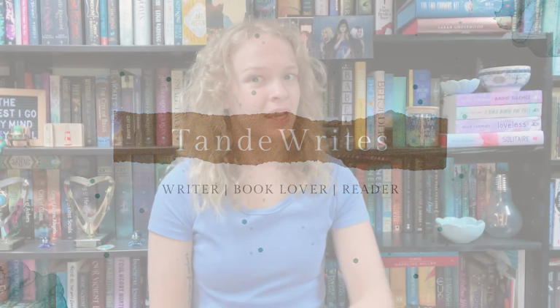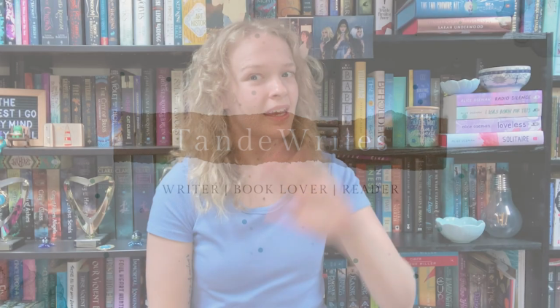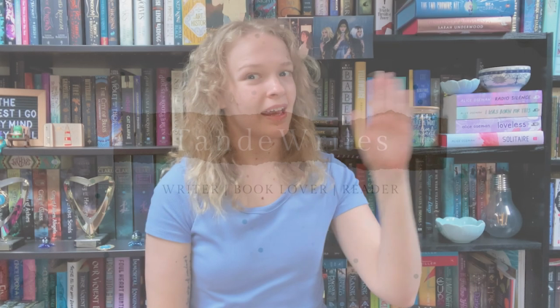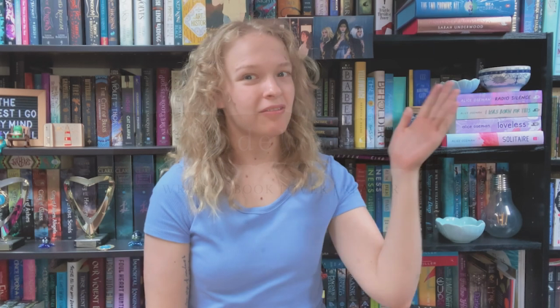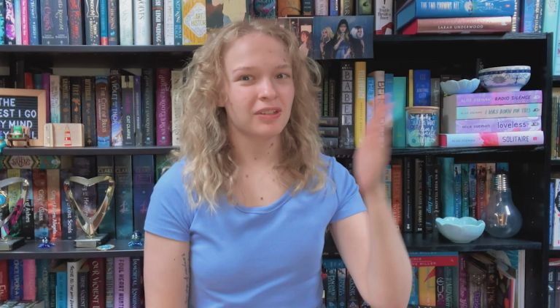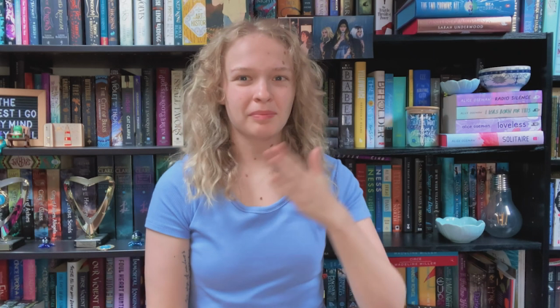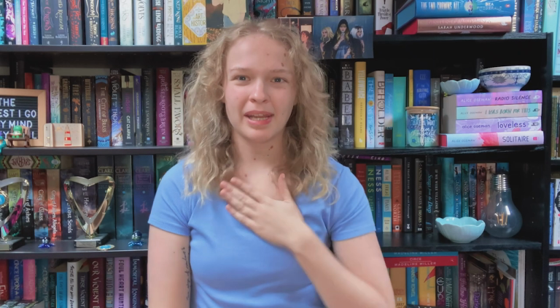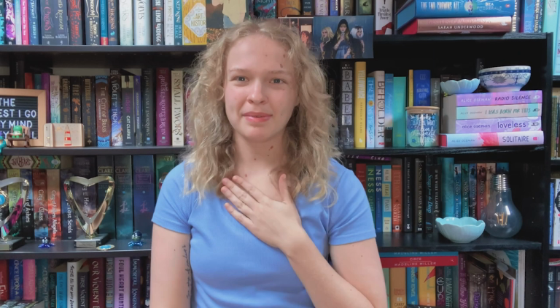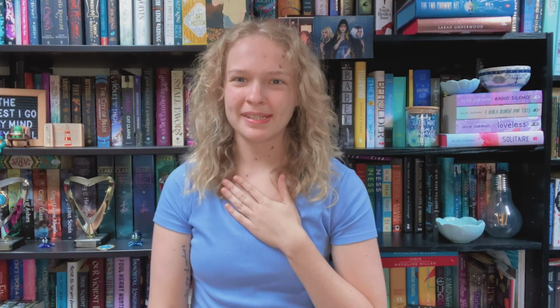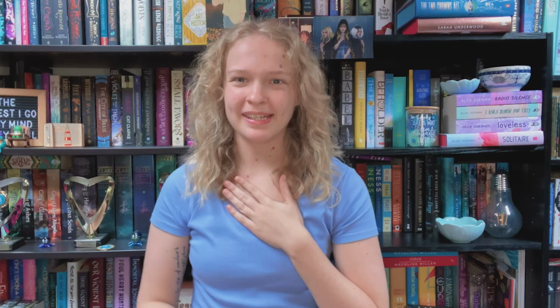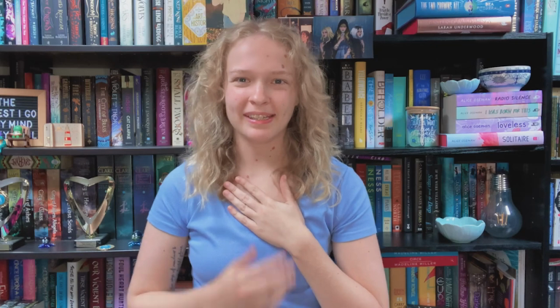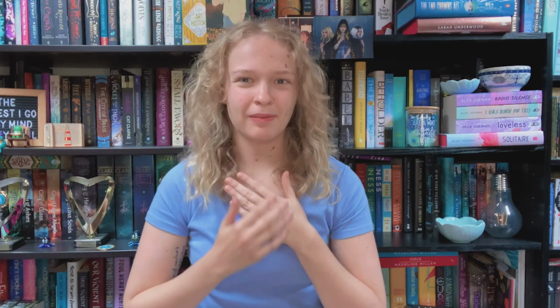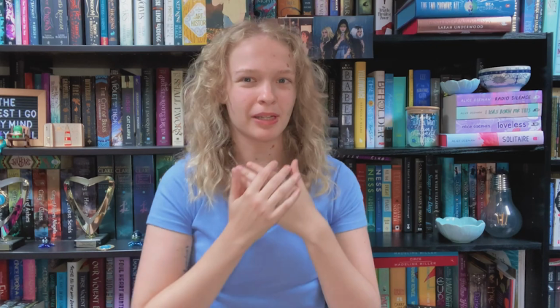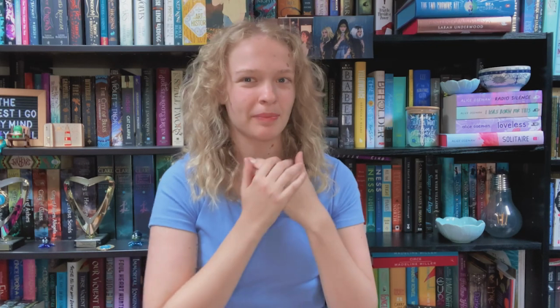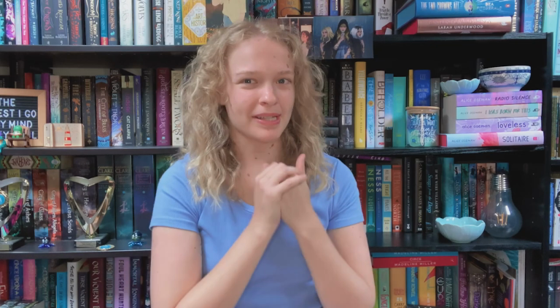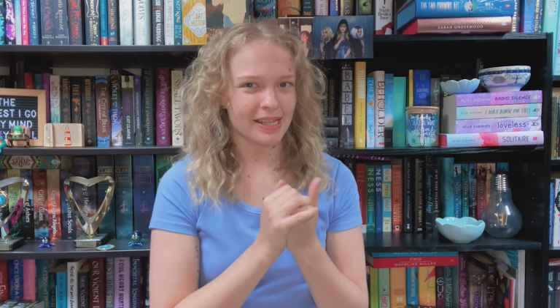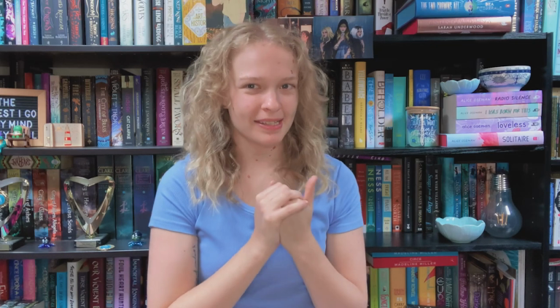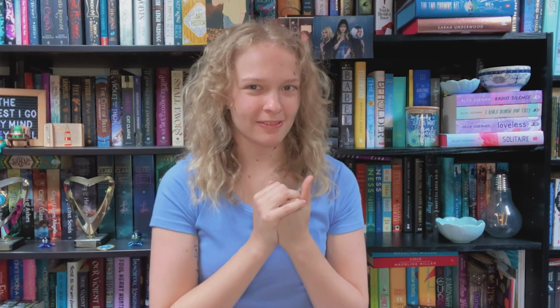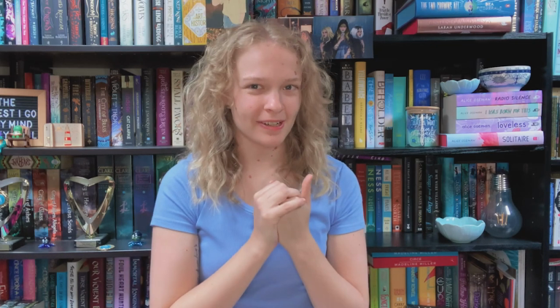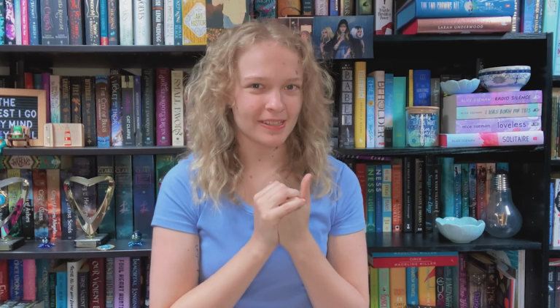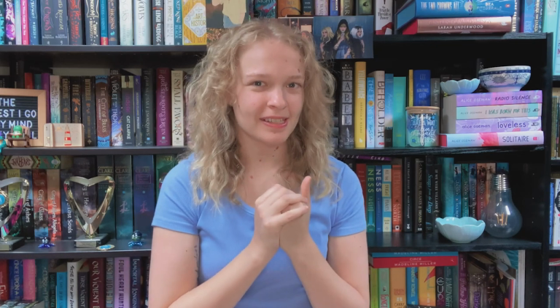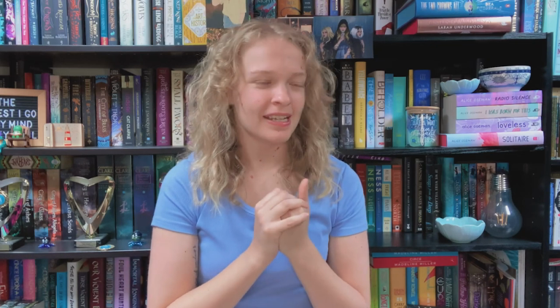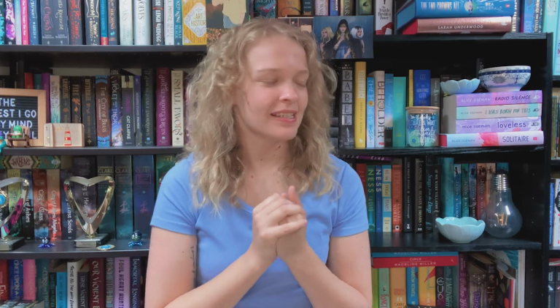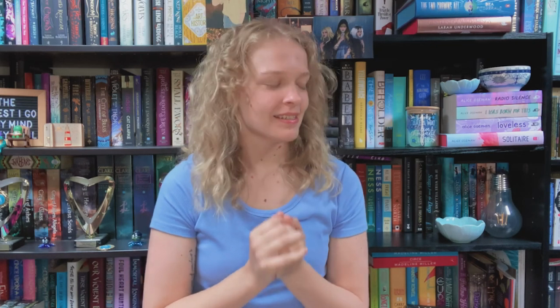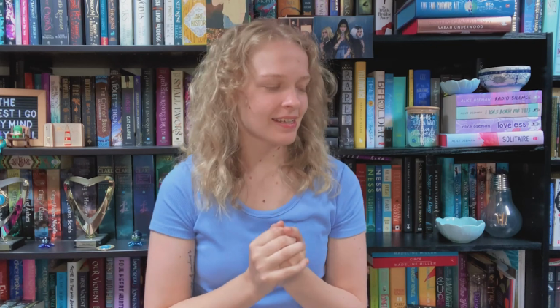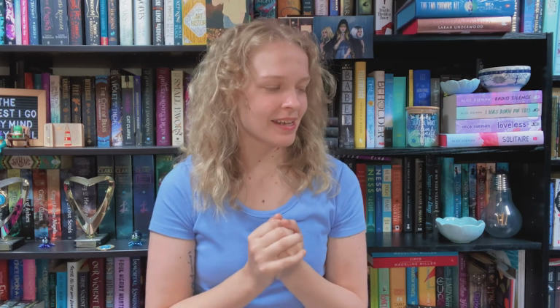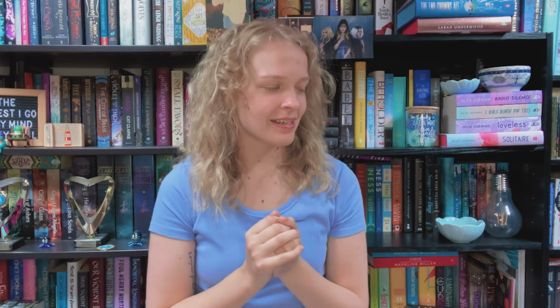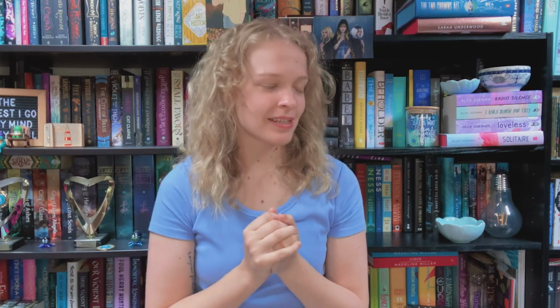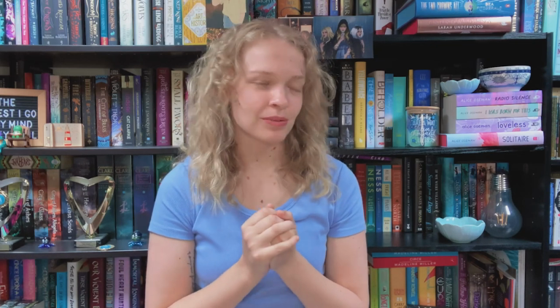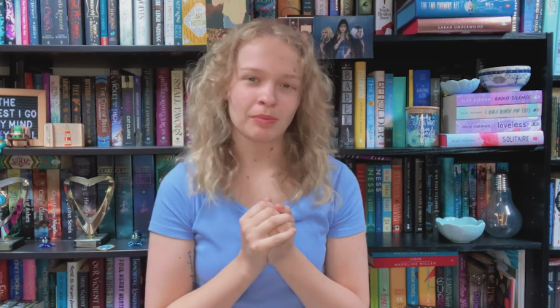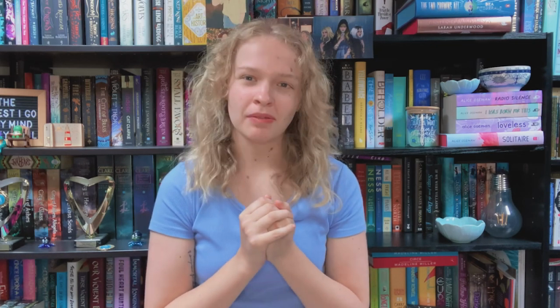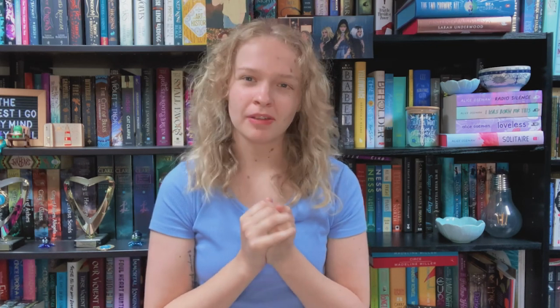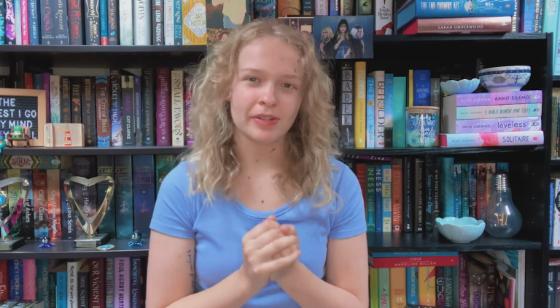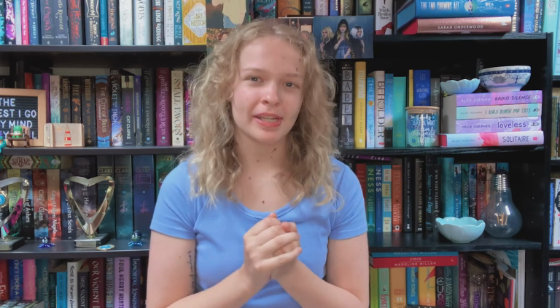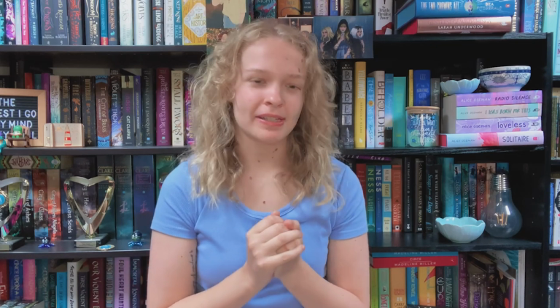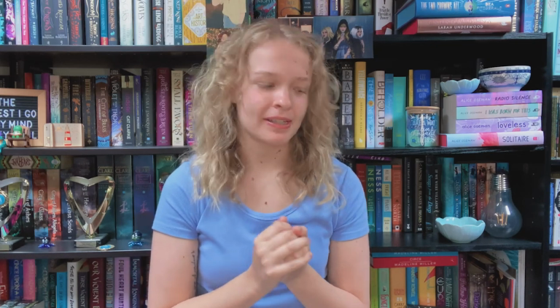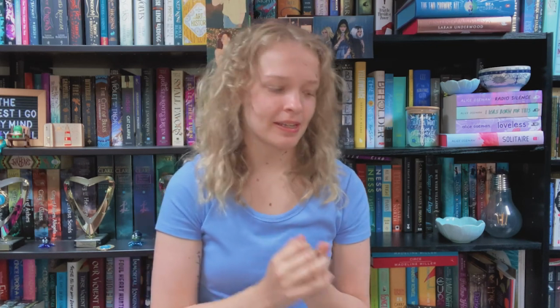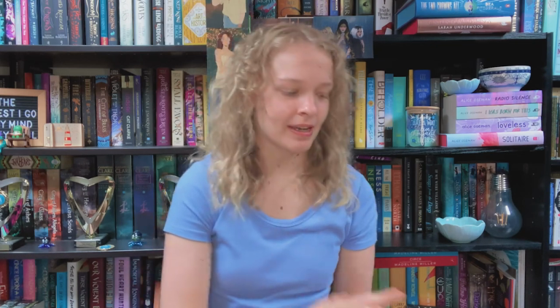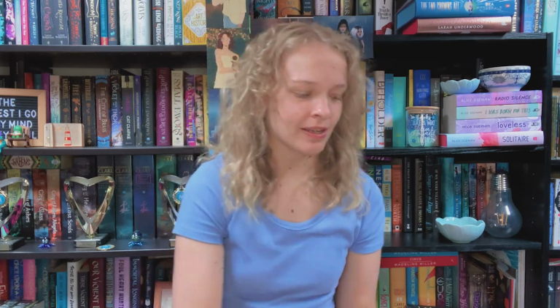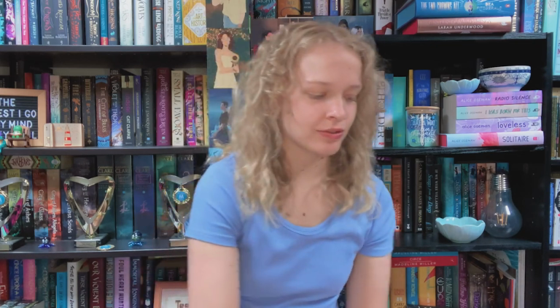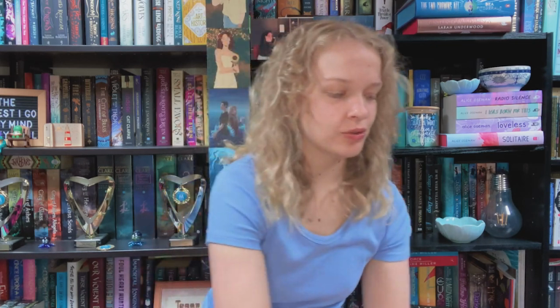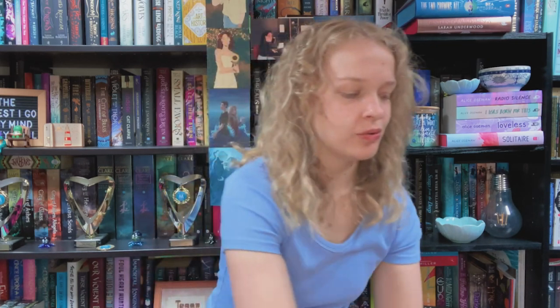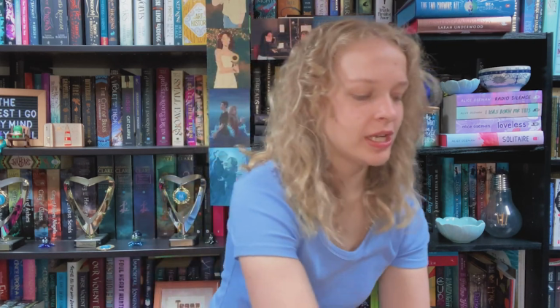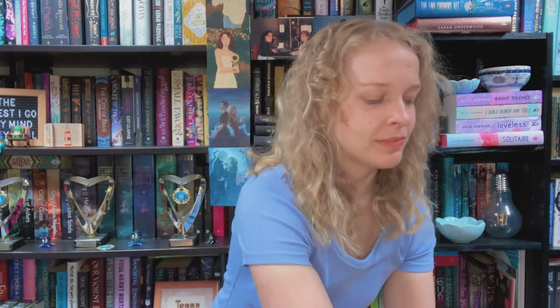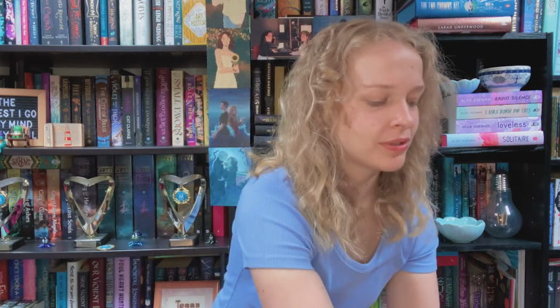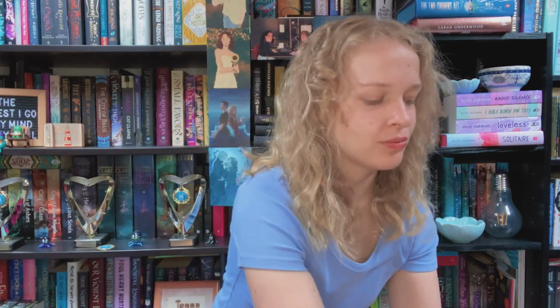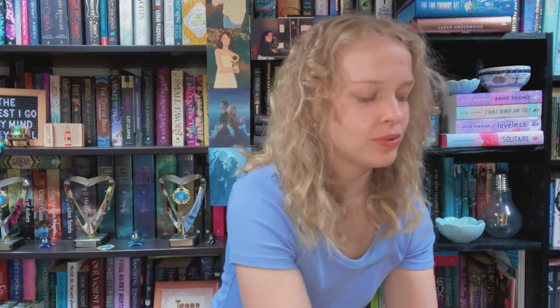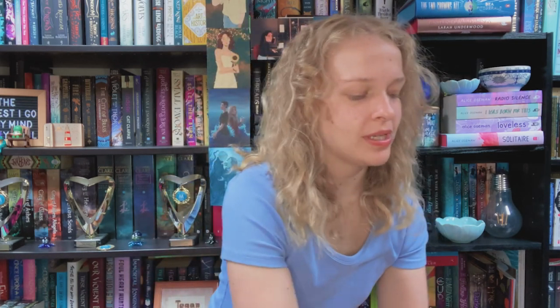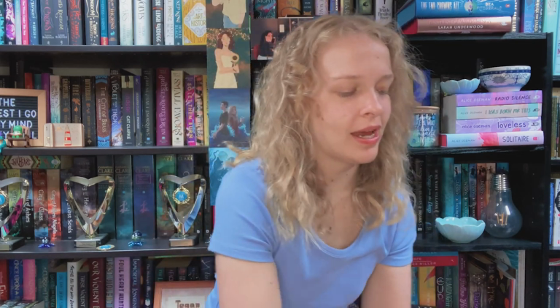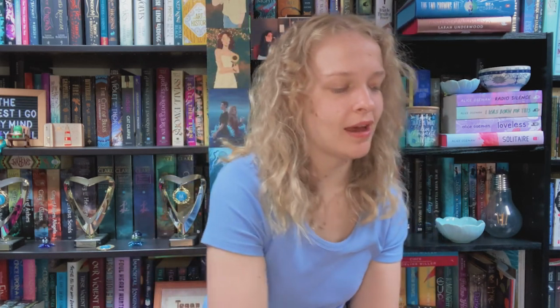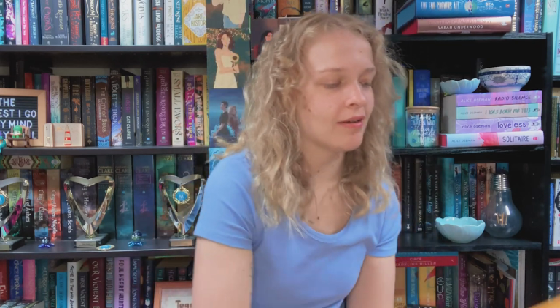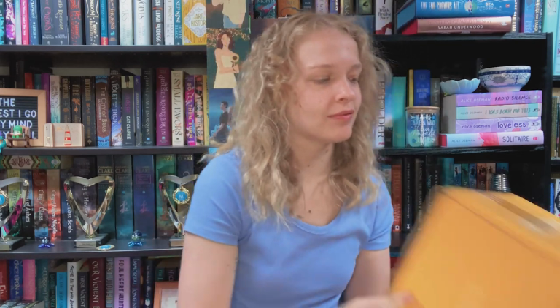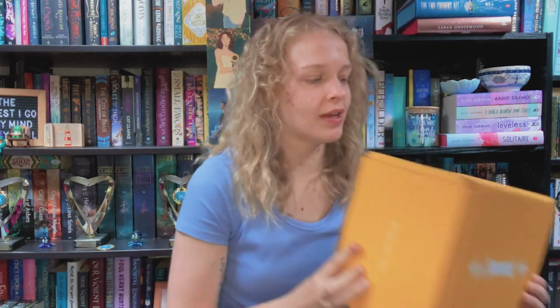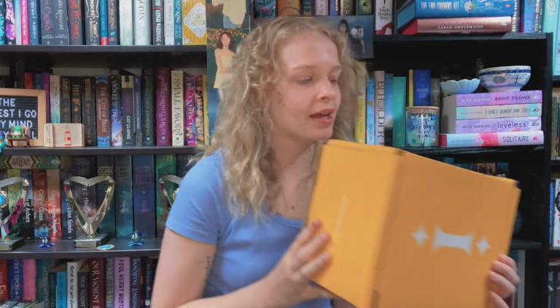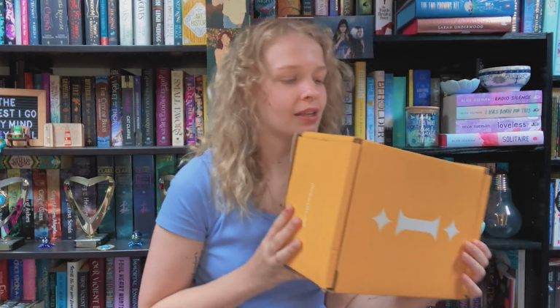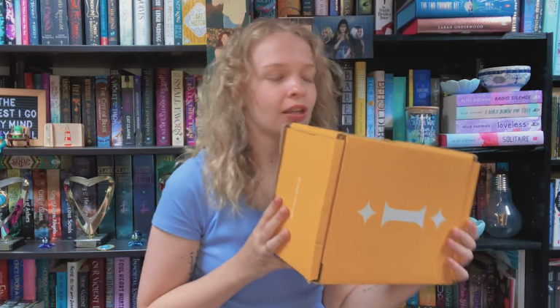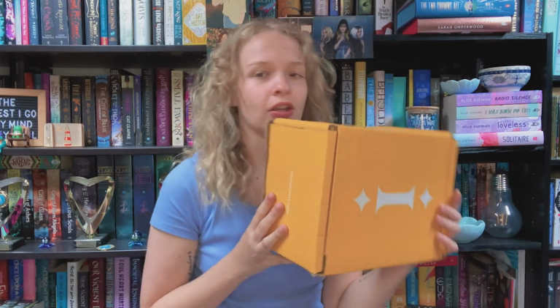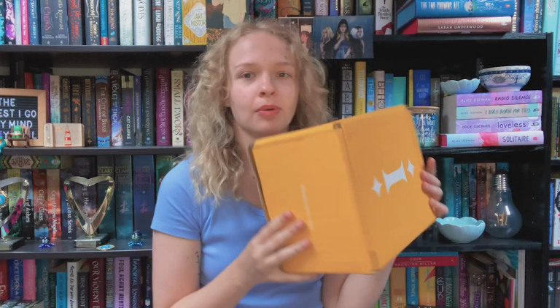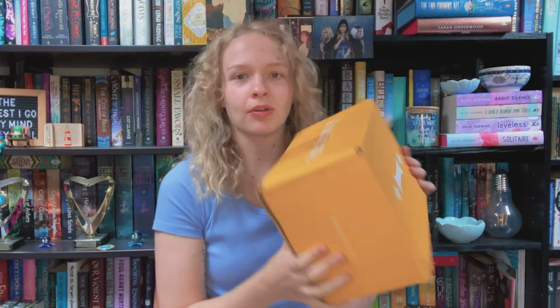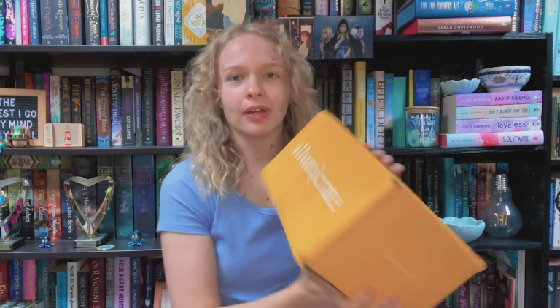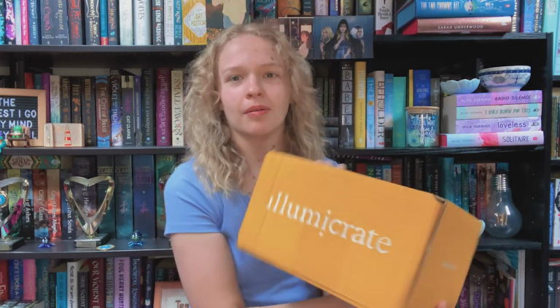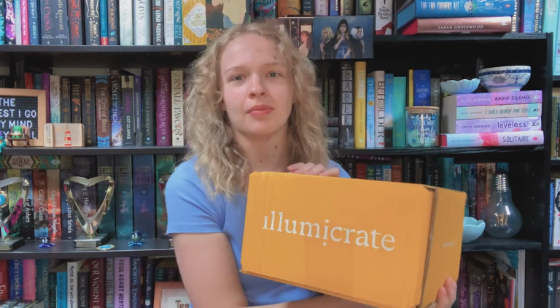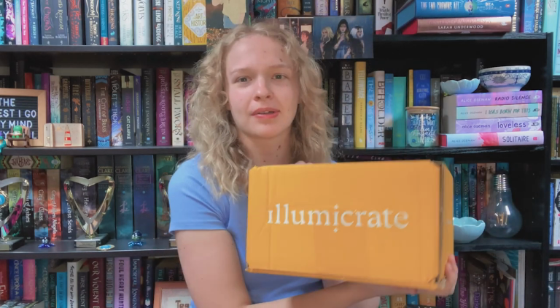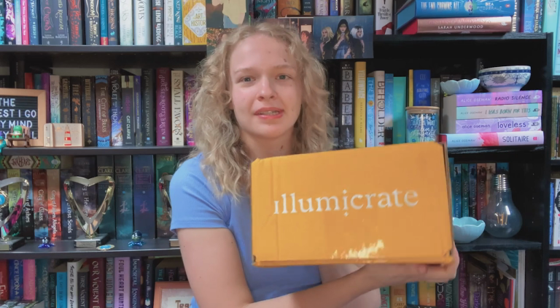Hi everyone, my name is Tegan and welcome back to TandyWrites. Today it's one of my favourite days of the year as always because we have an Illumicrate unboxing.